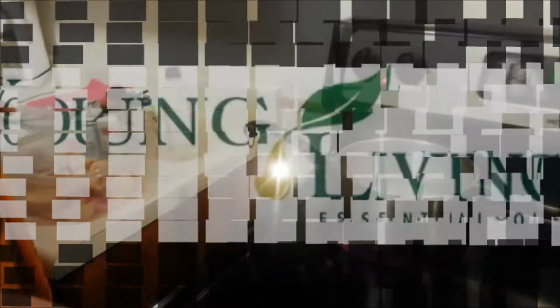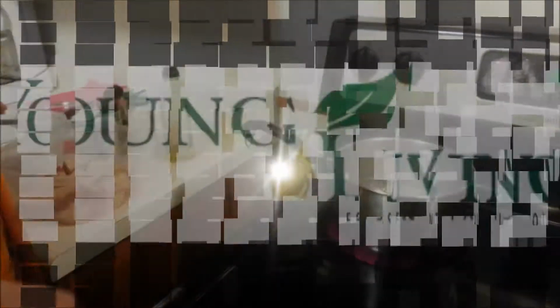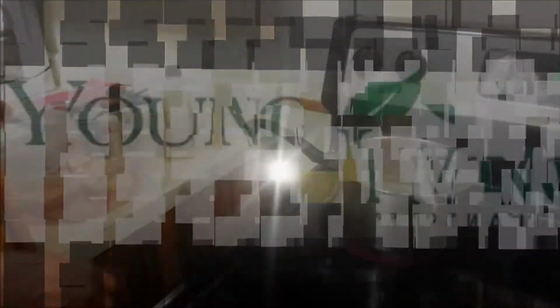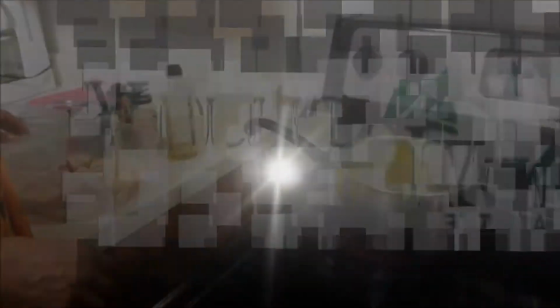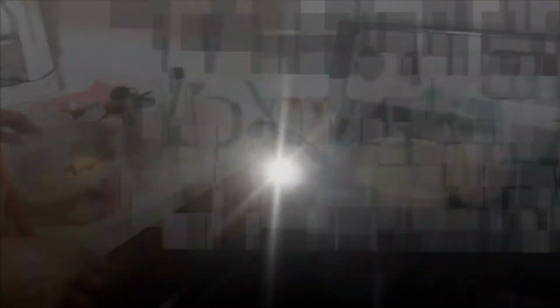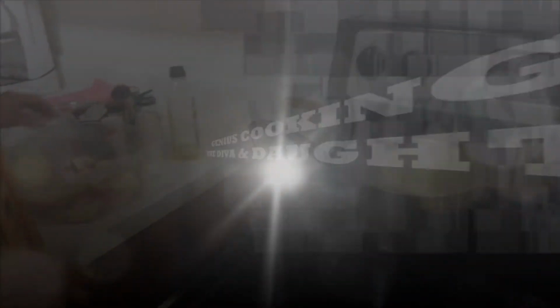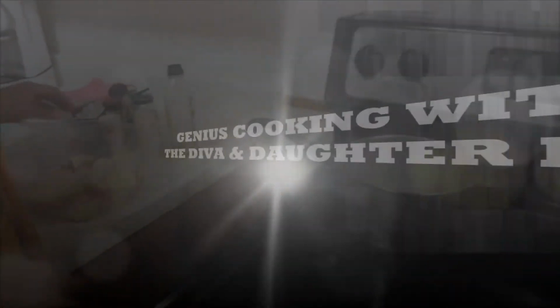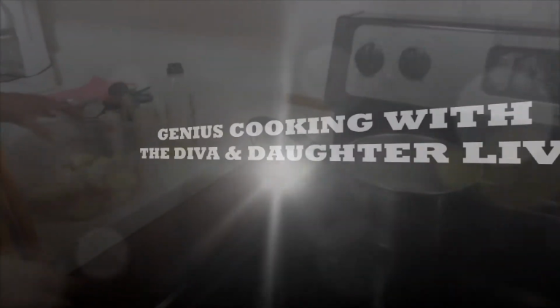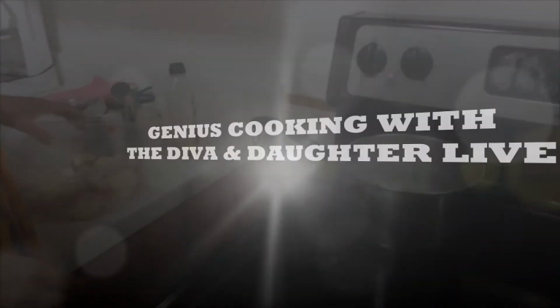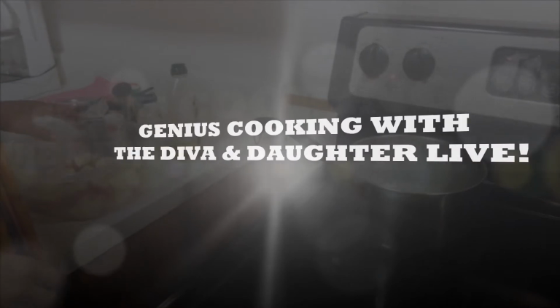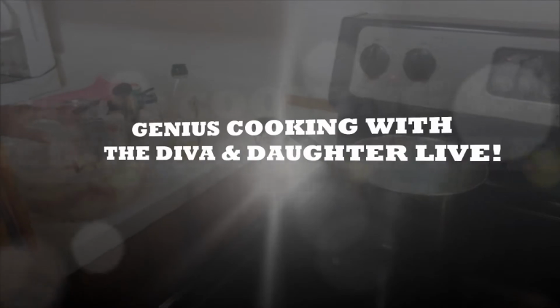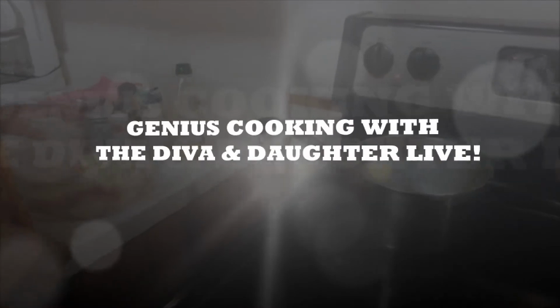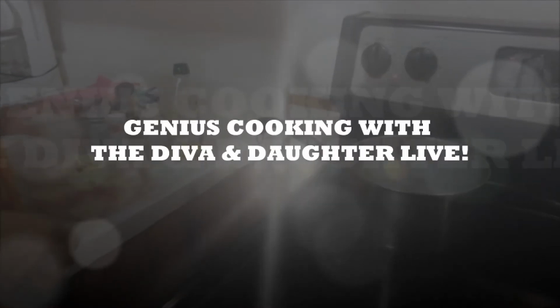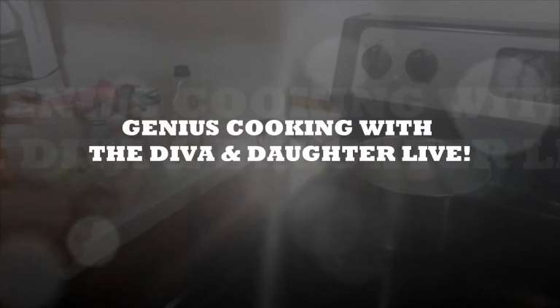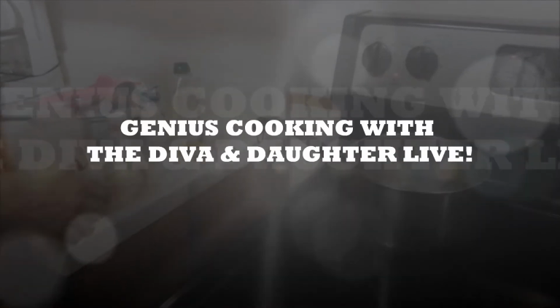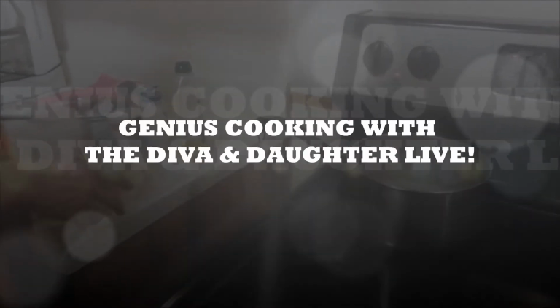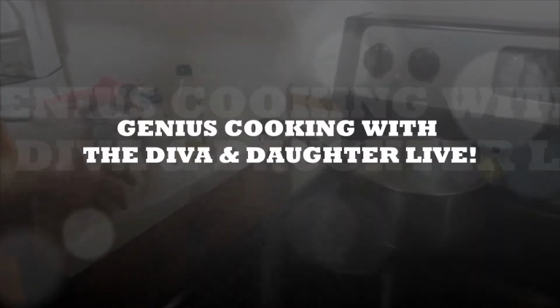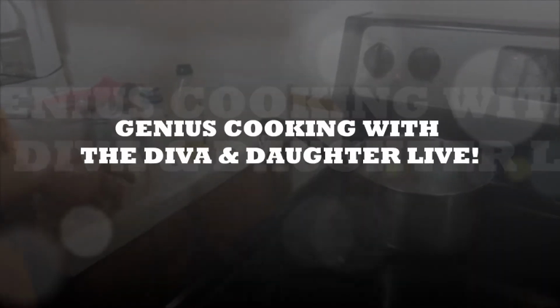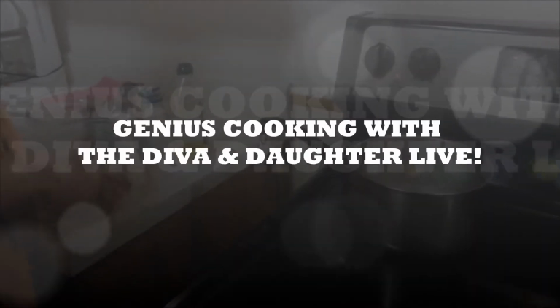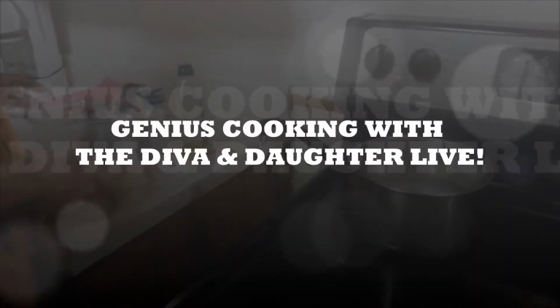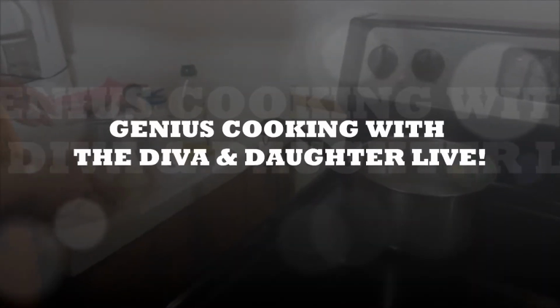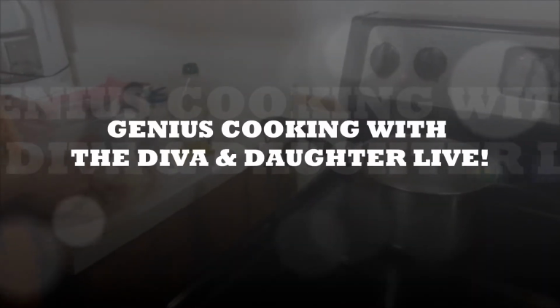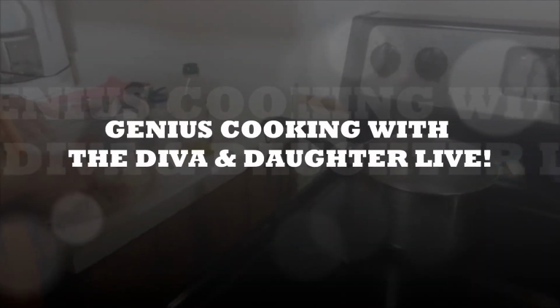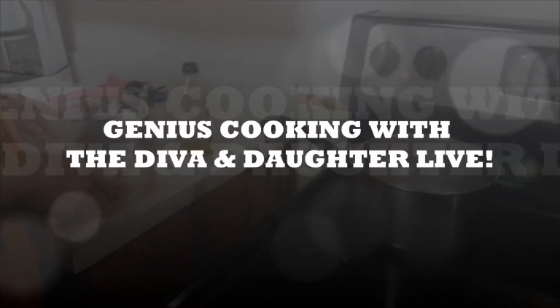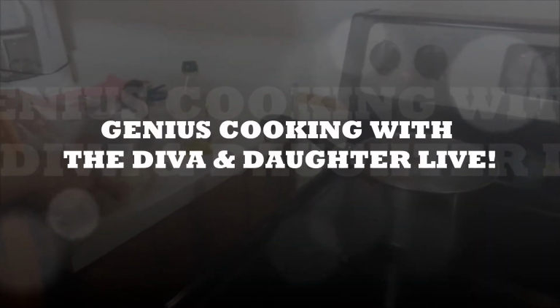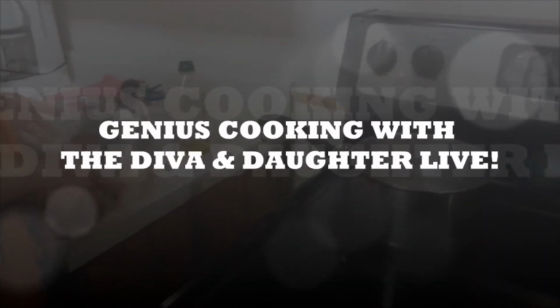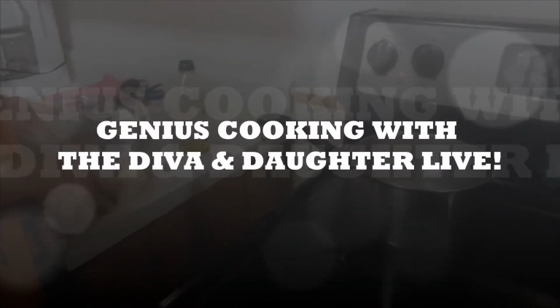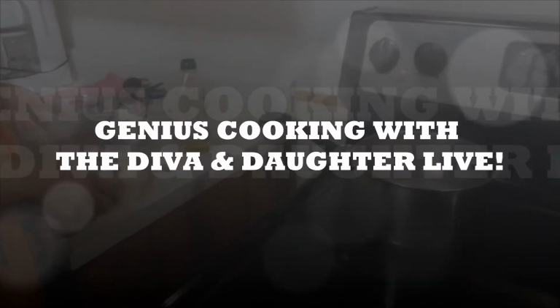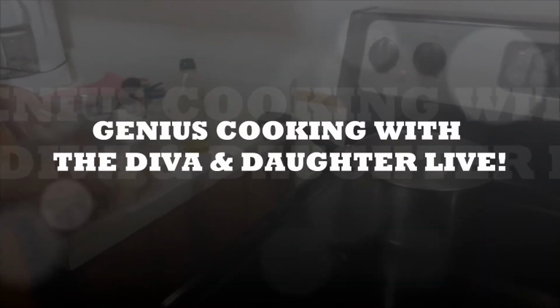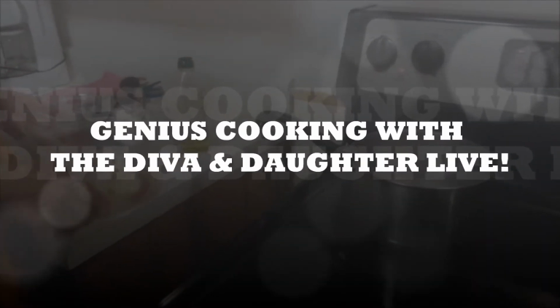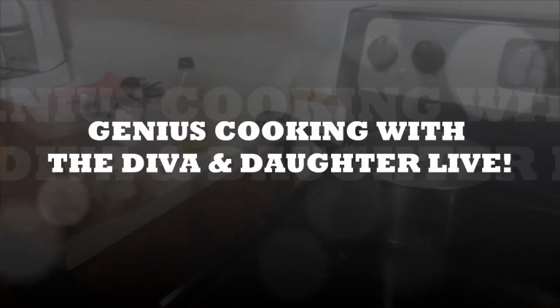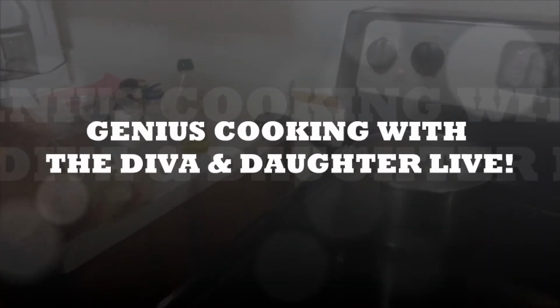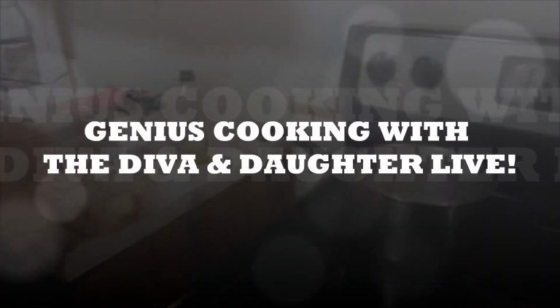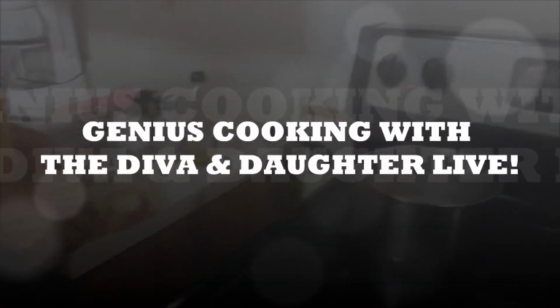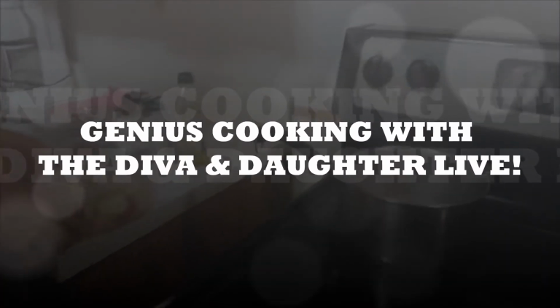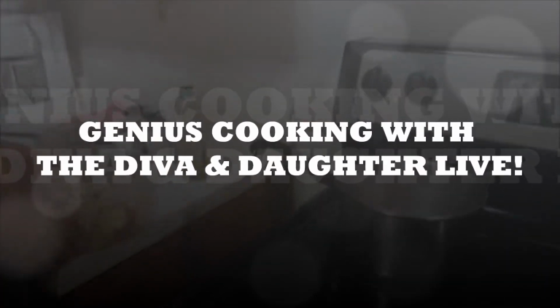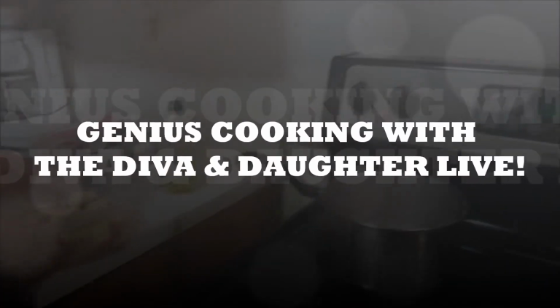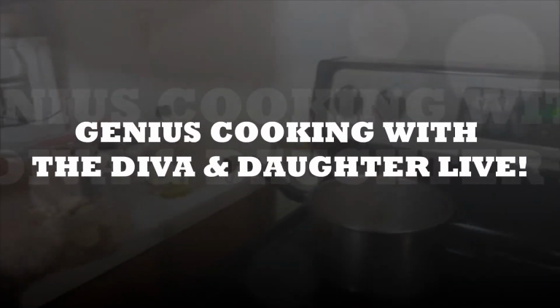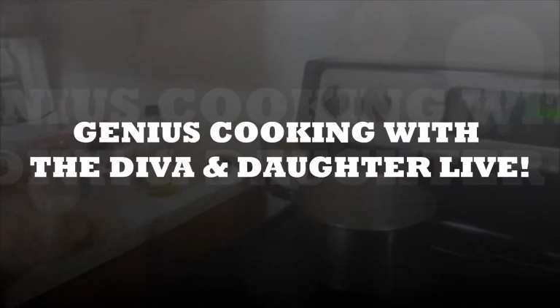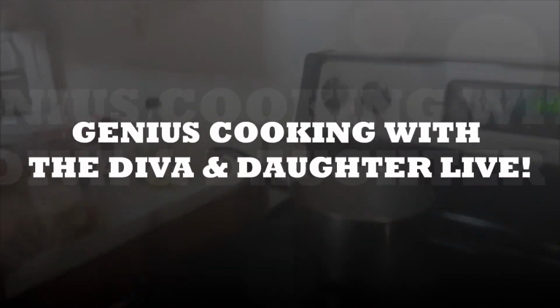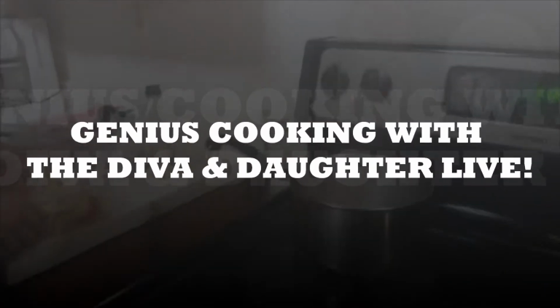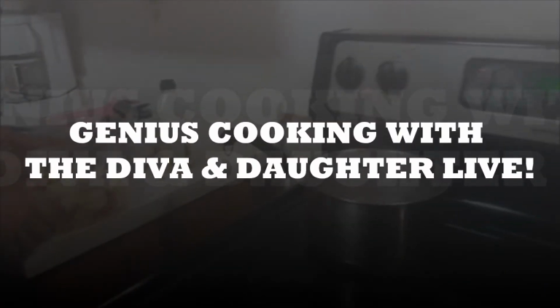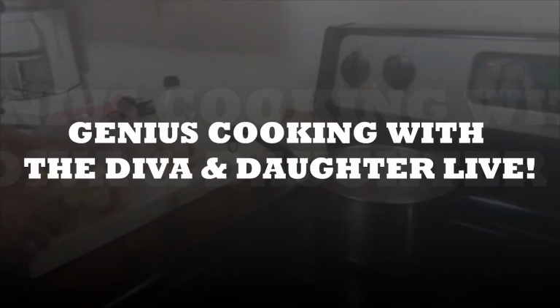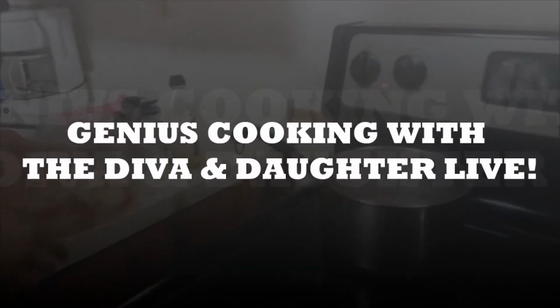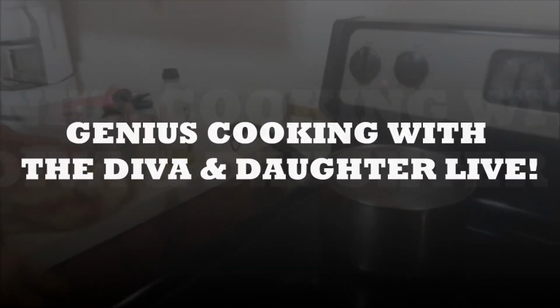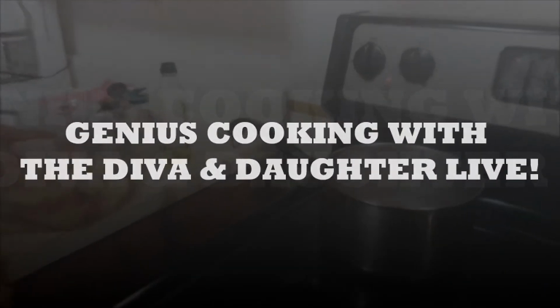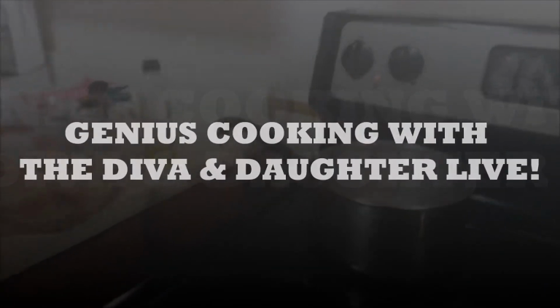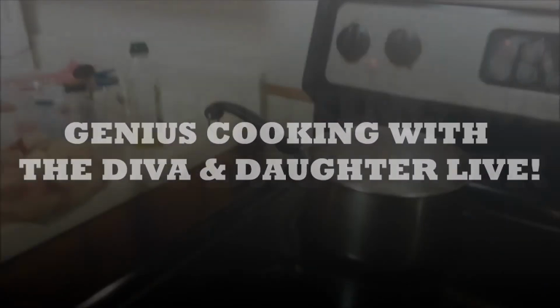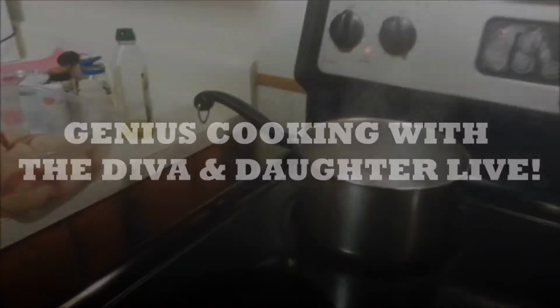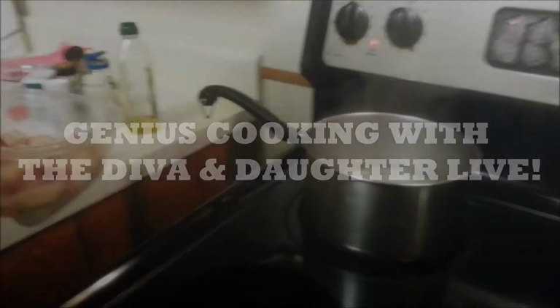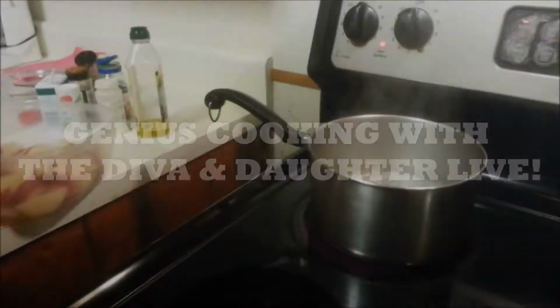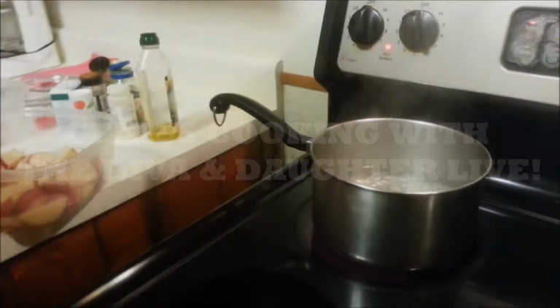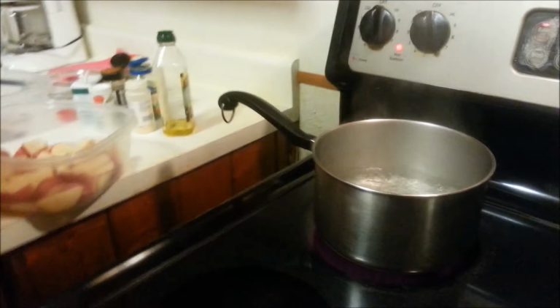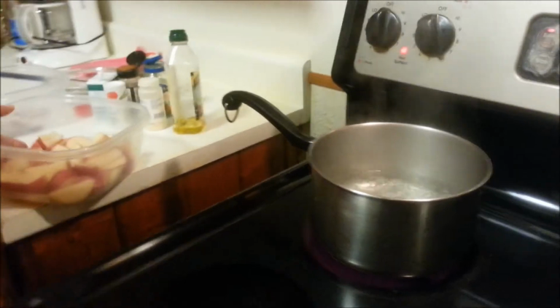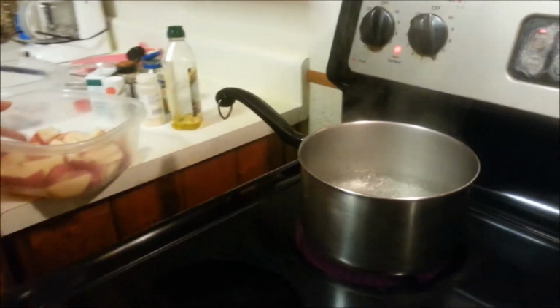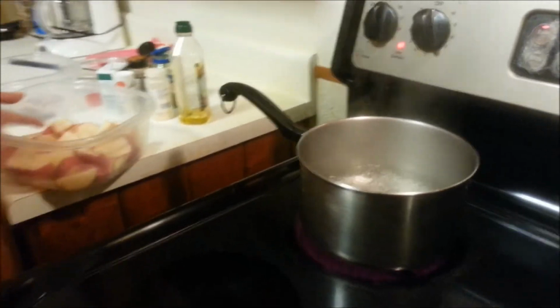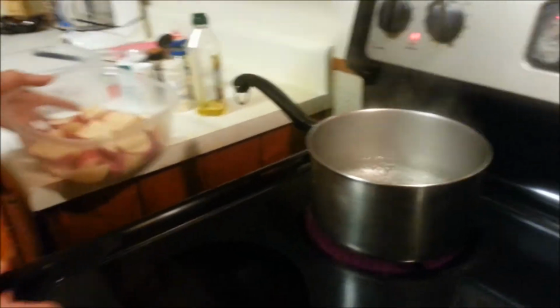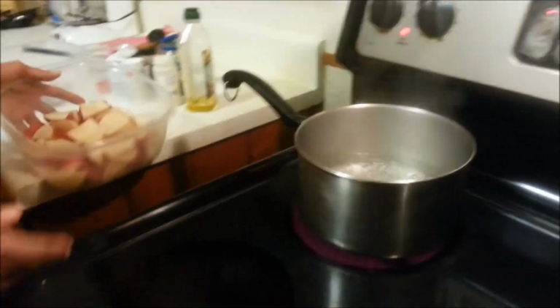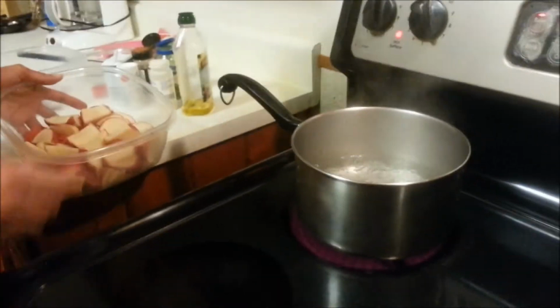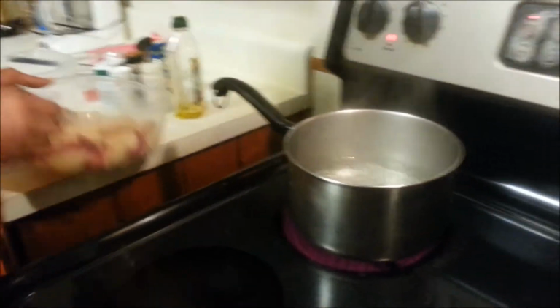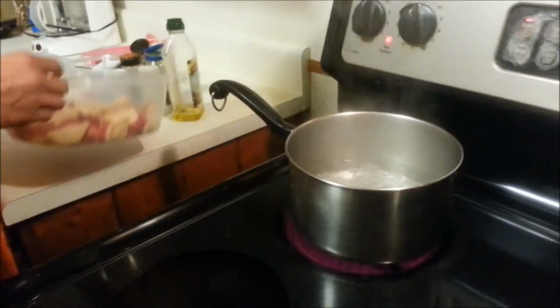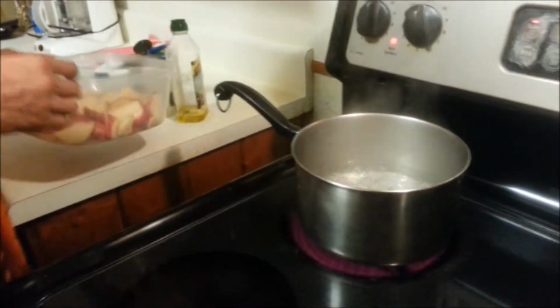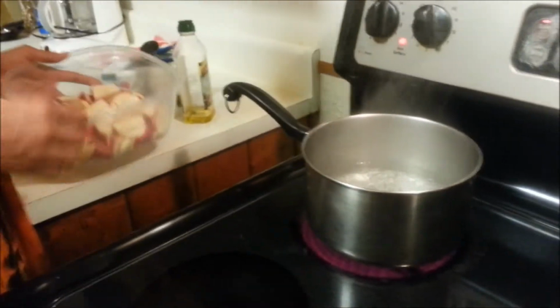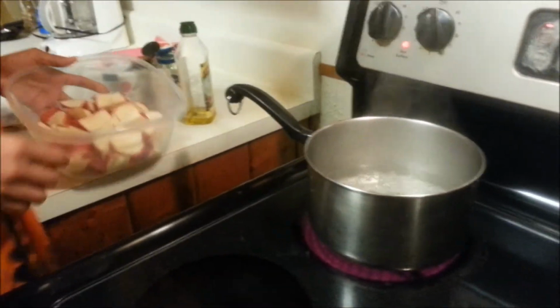Welcome back to Genius Cooking with the Diva and Daughter. You're logged on to youtube.com/mjtvnetwork.